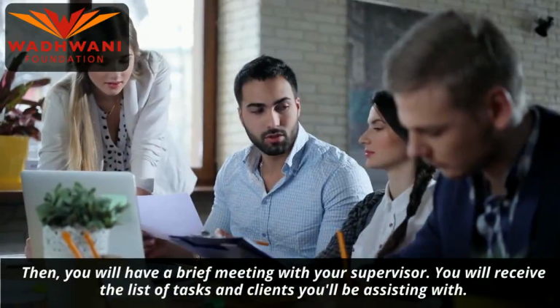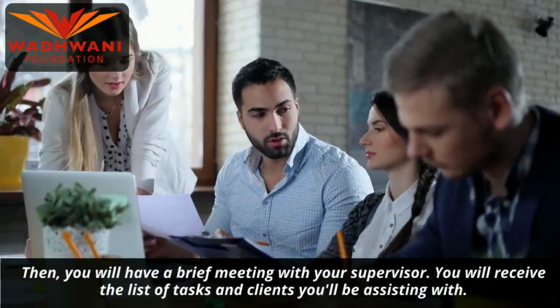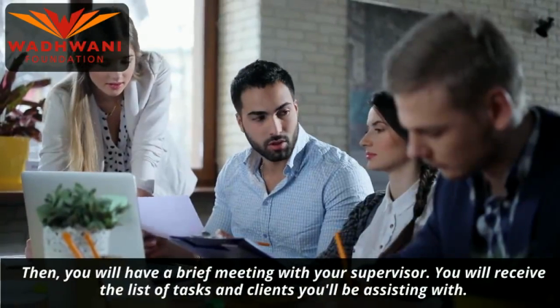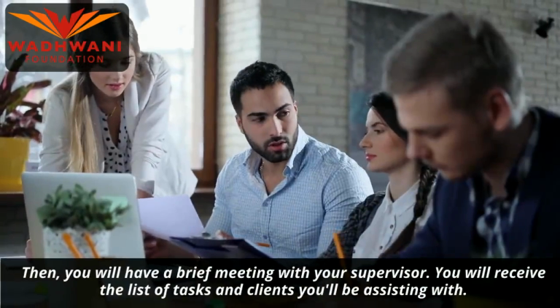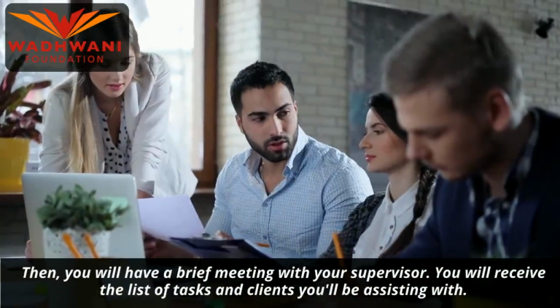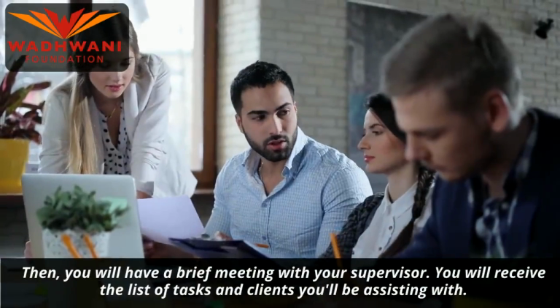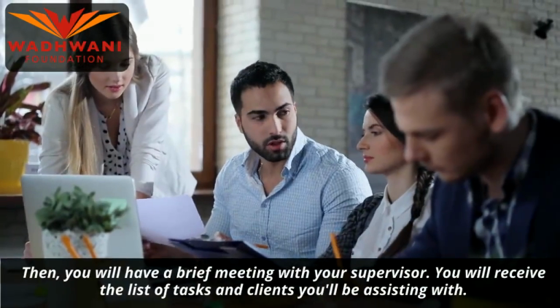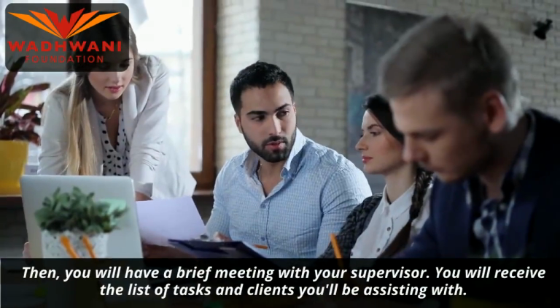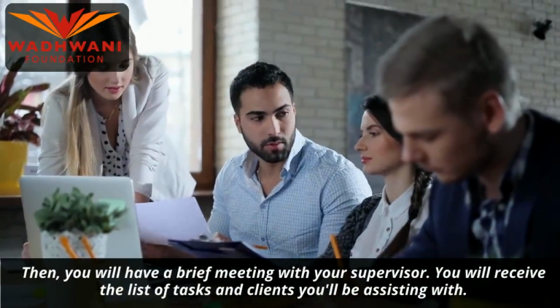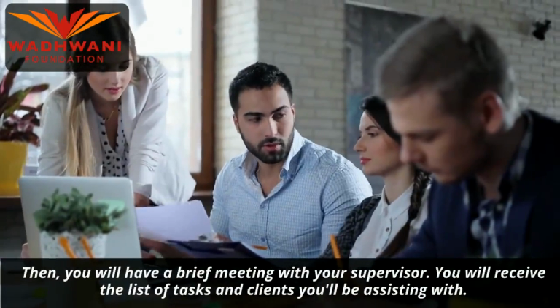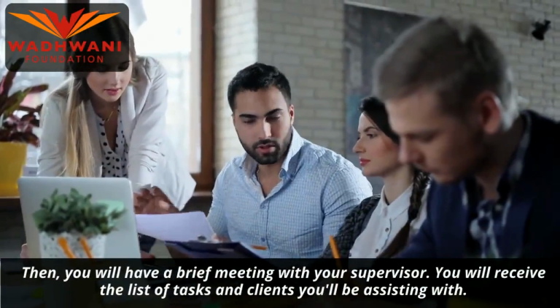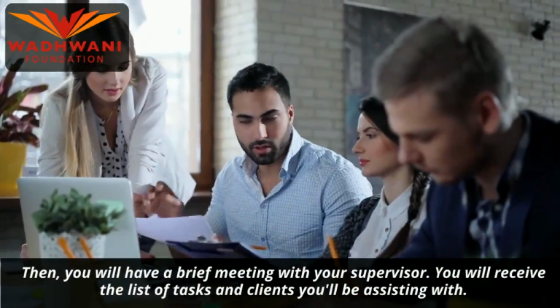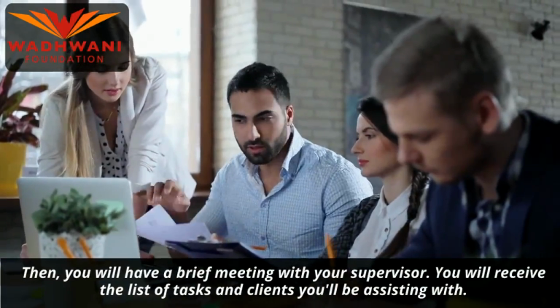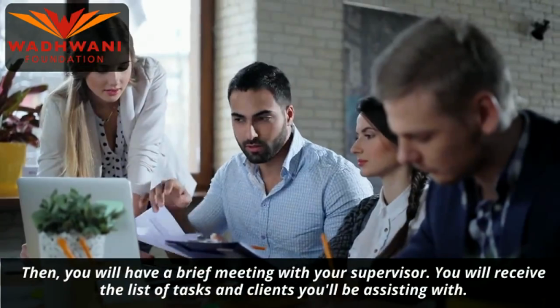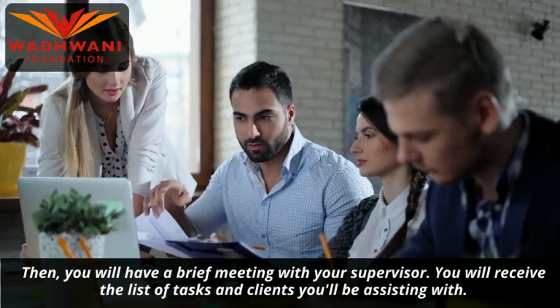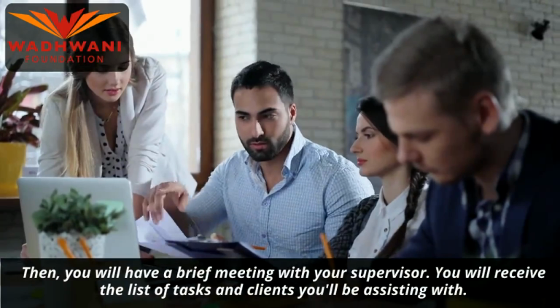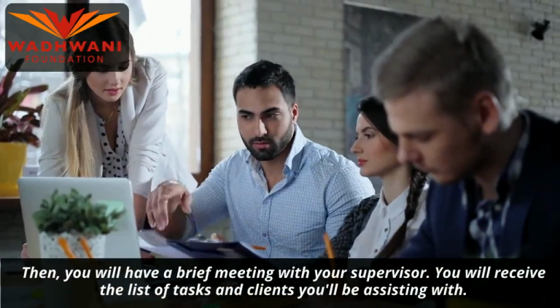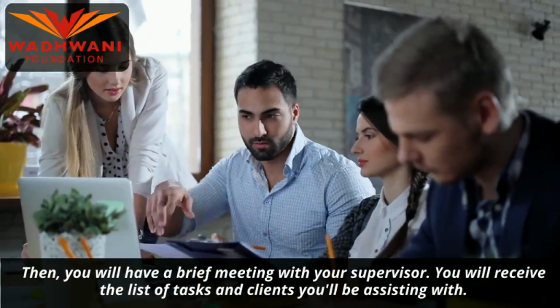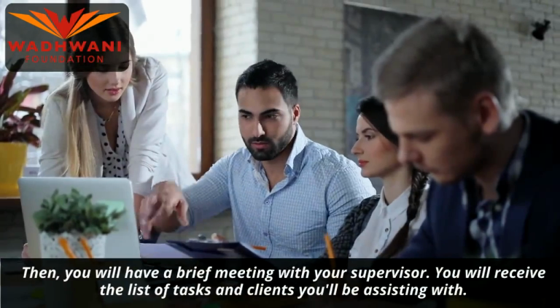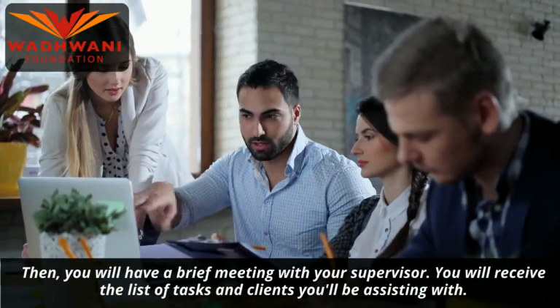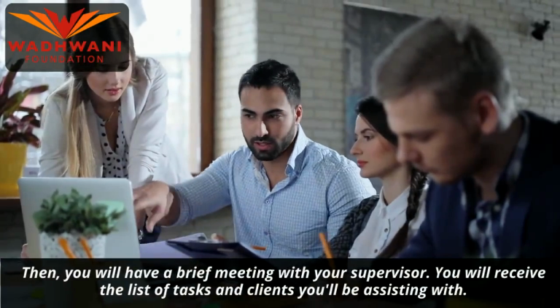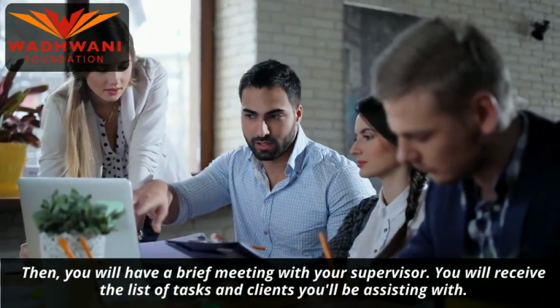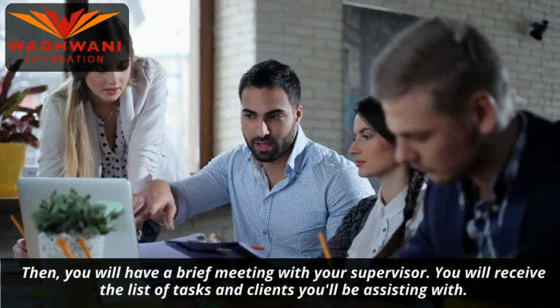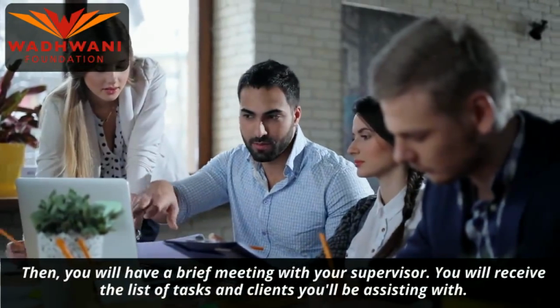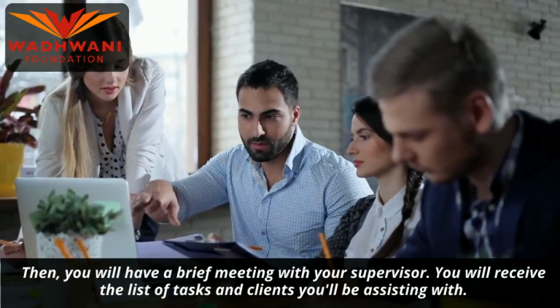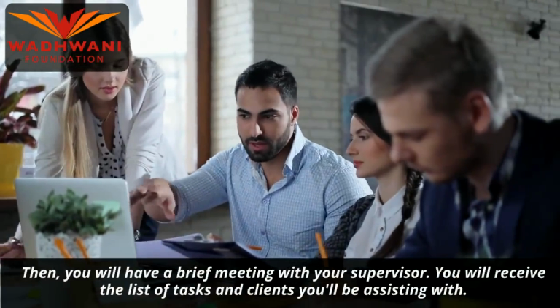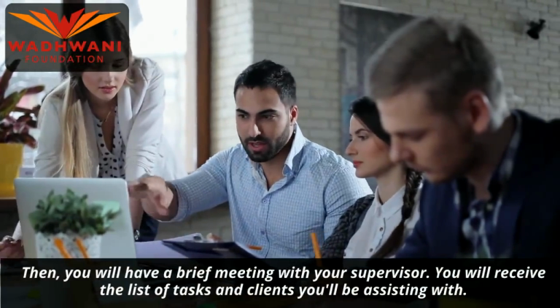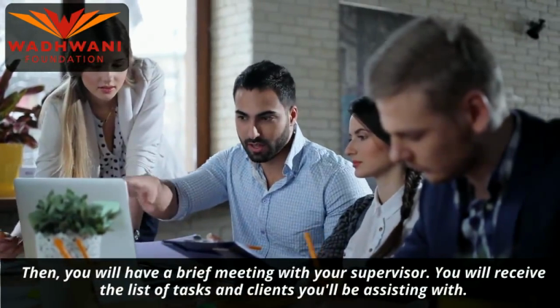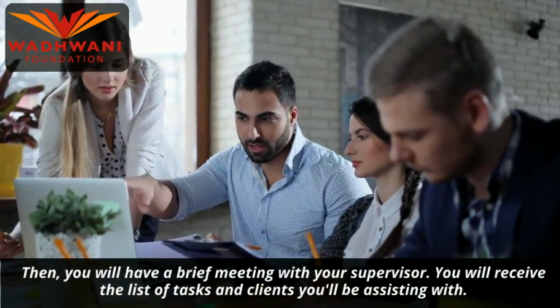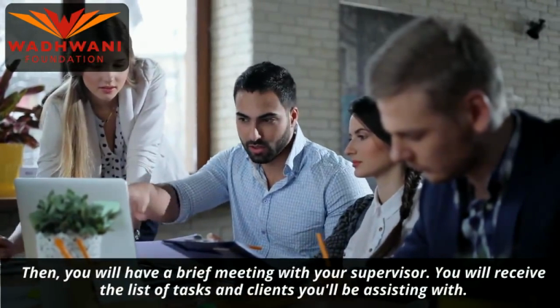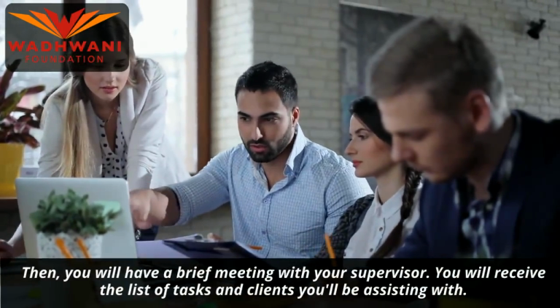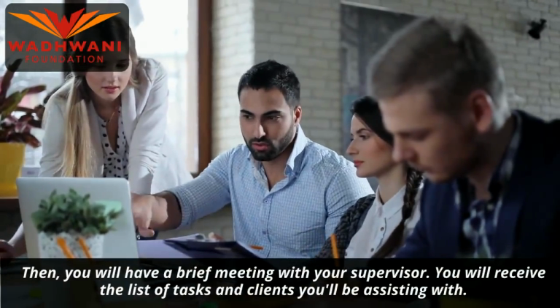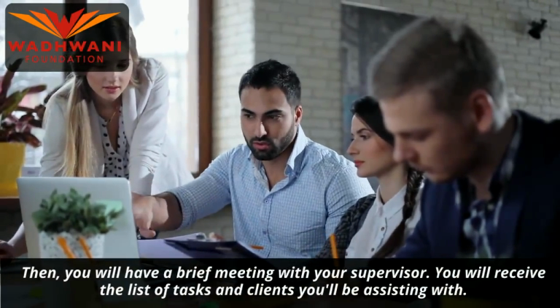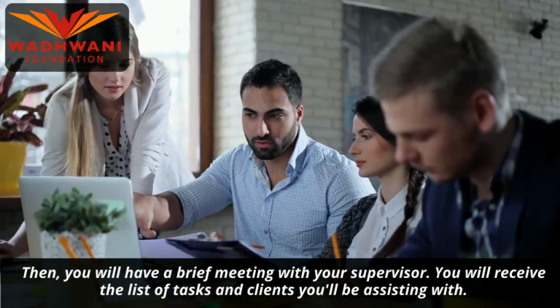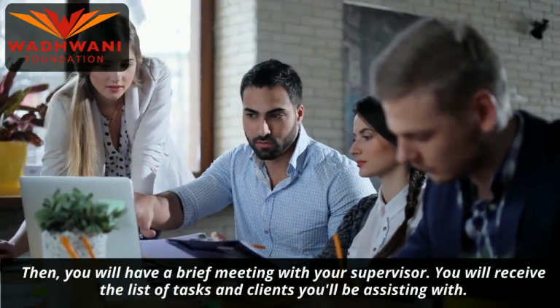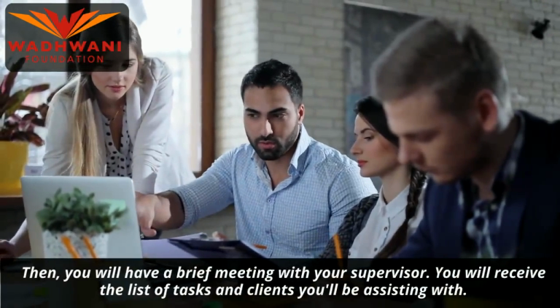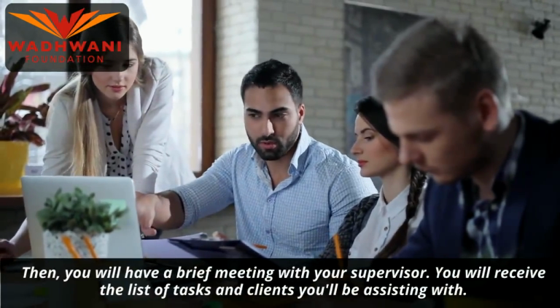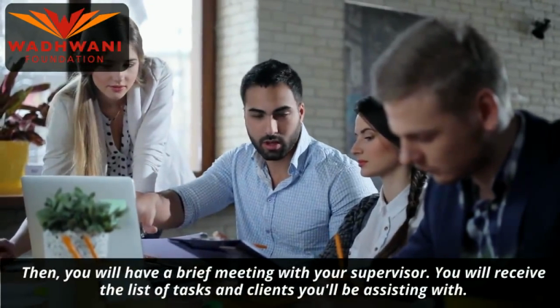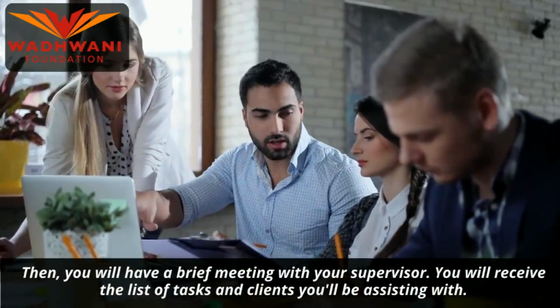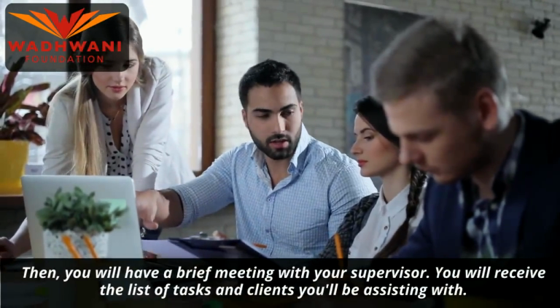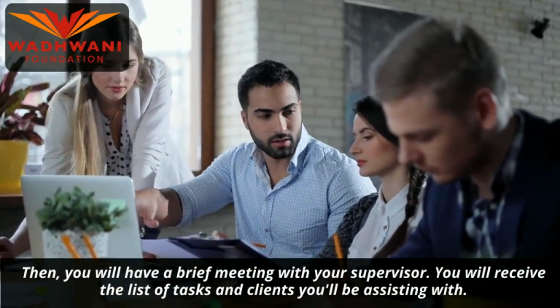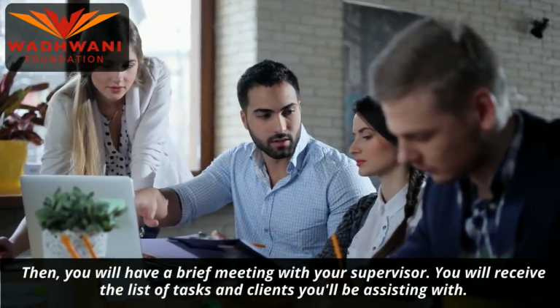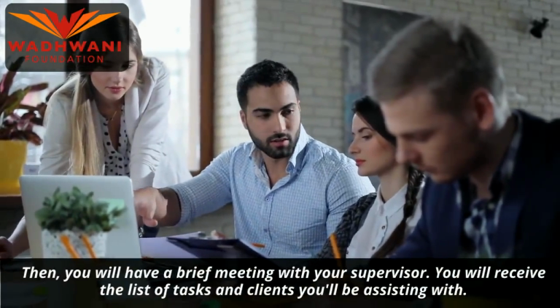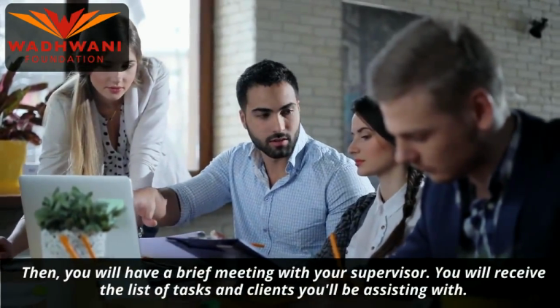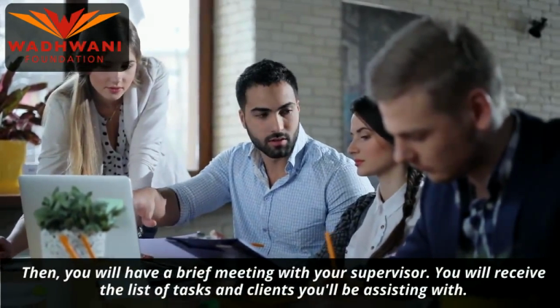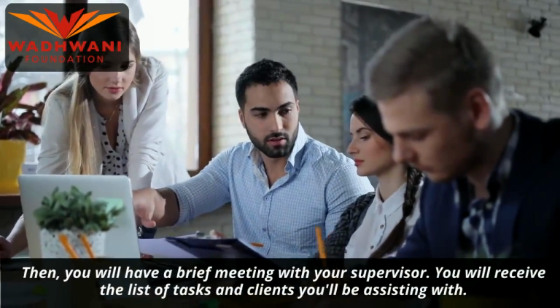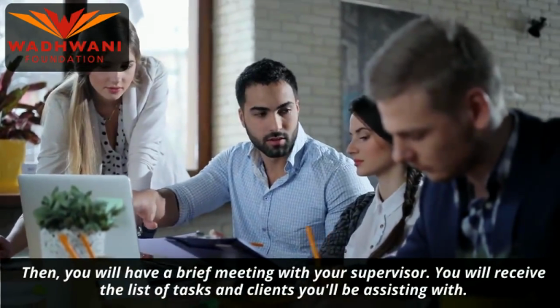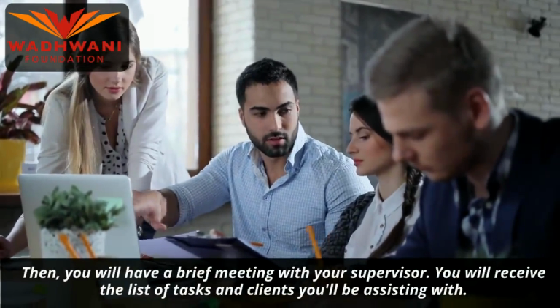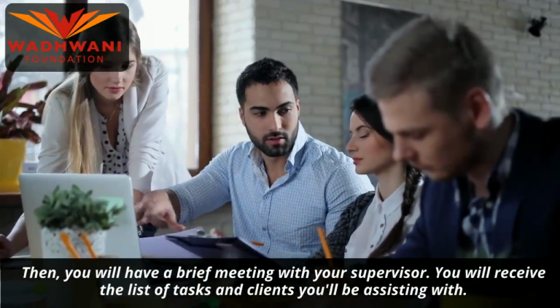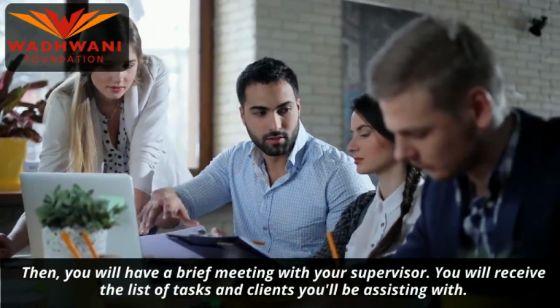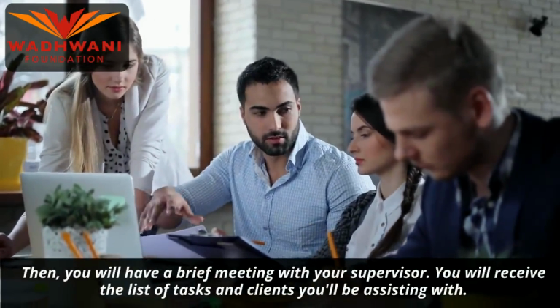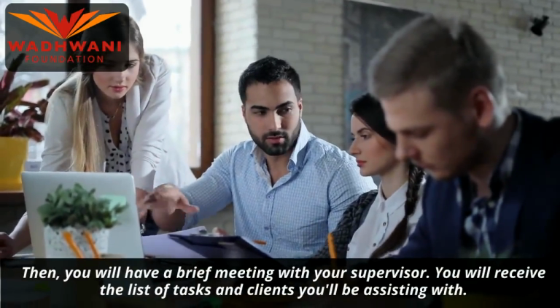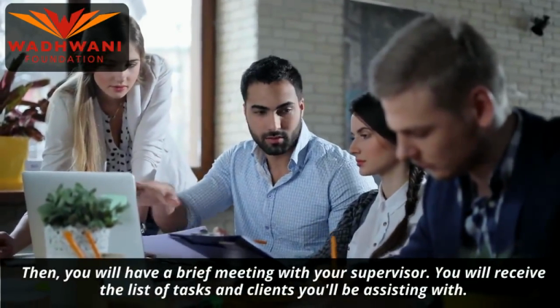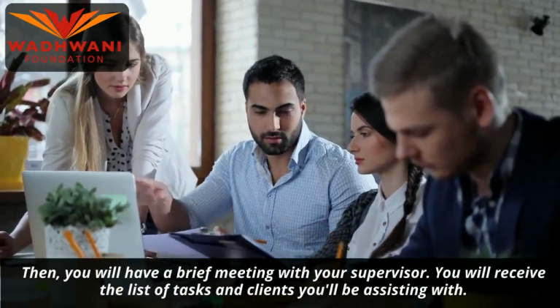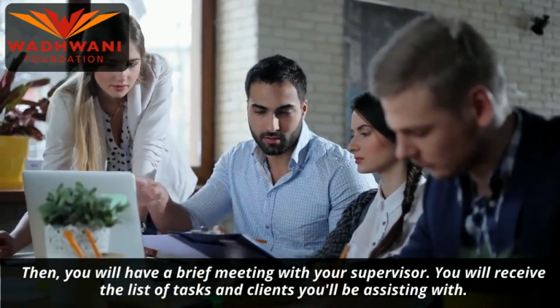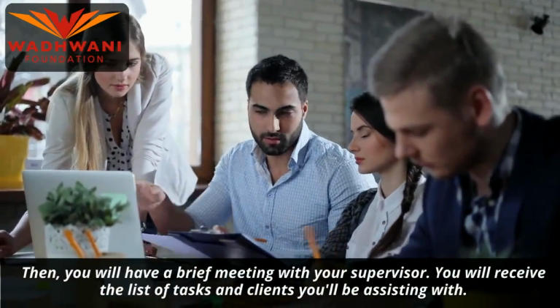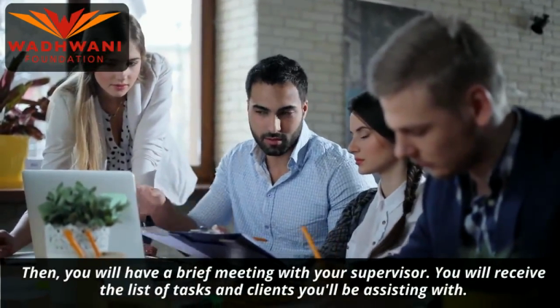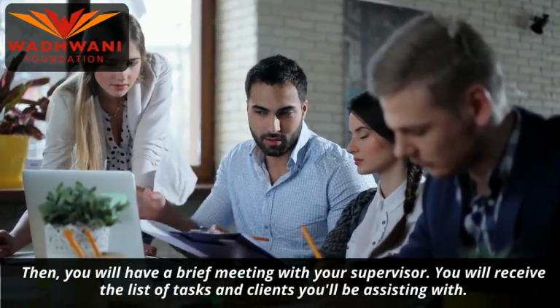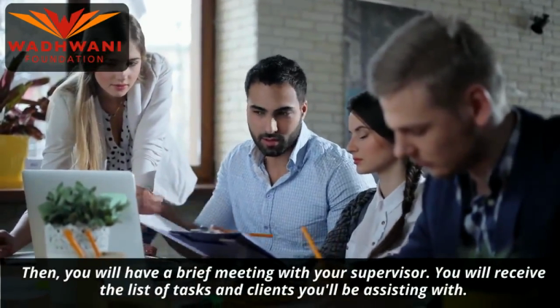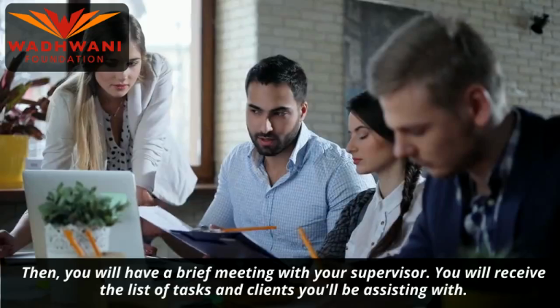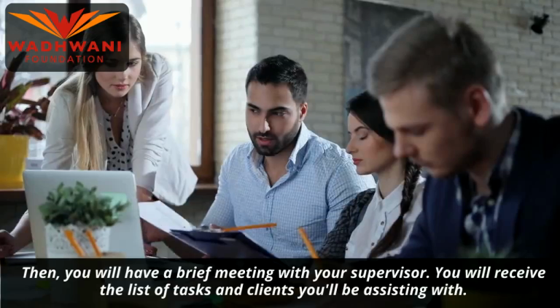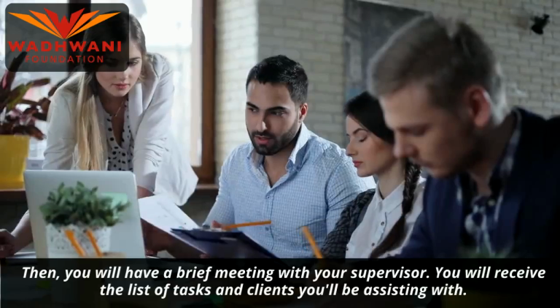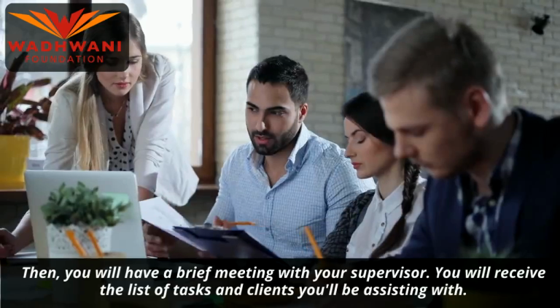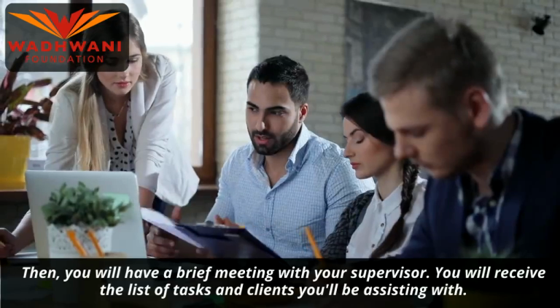Then you will have a brief meeting with your supervisor. You will receive the list of tasks and clients you will be assisting with.